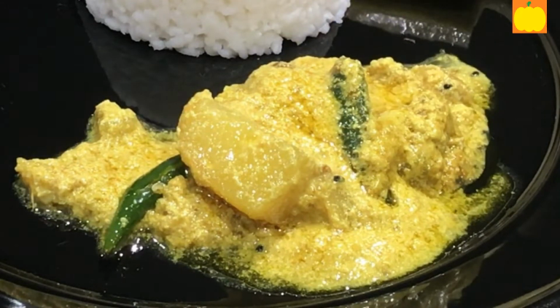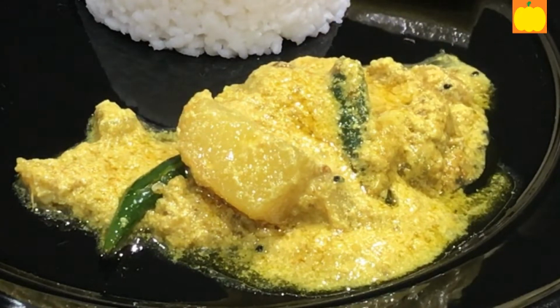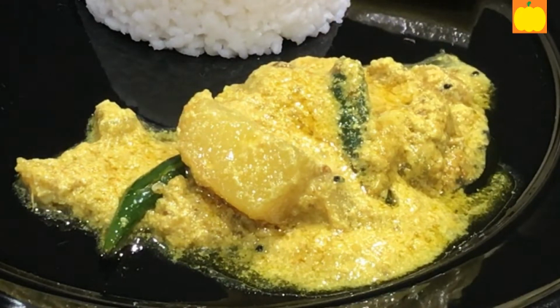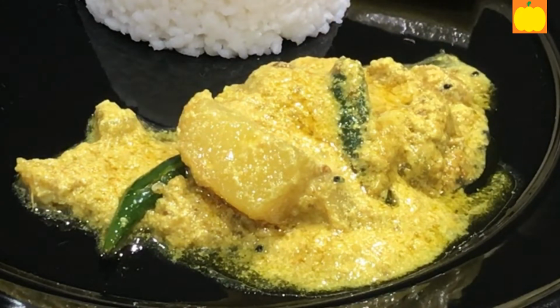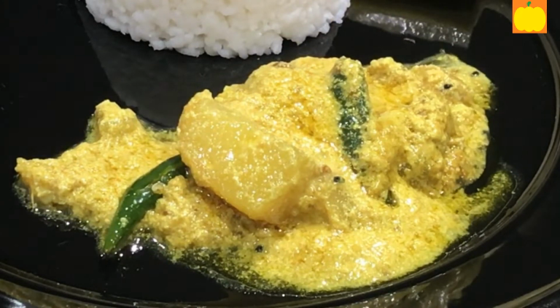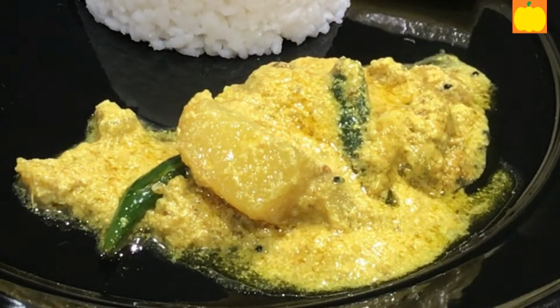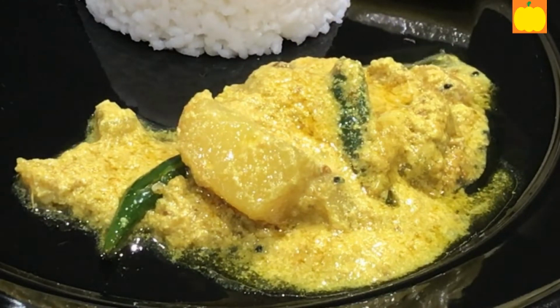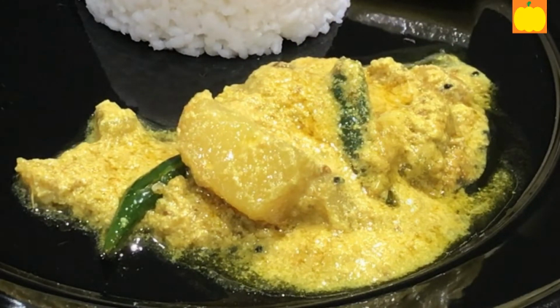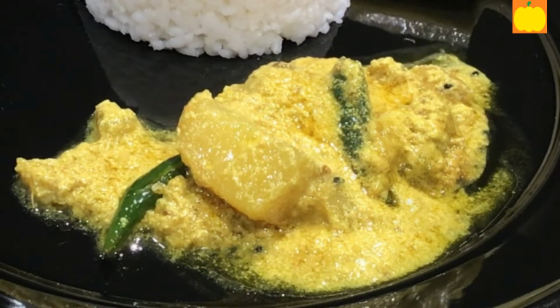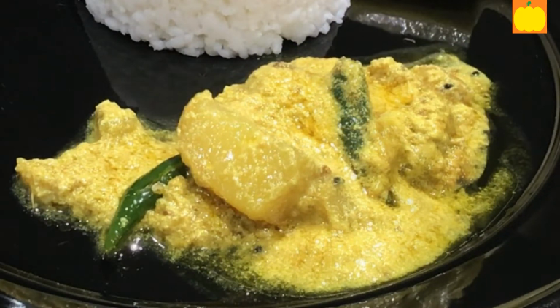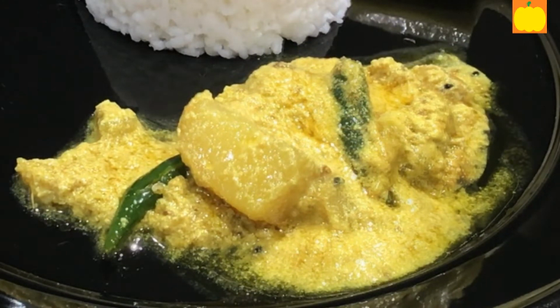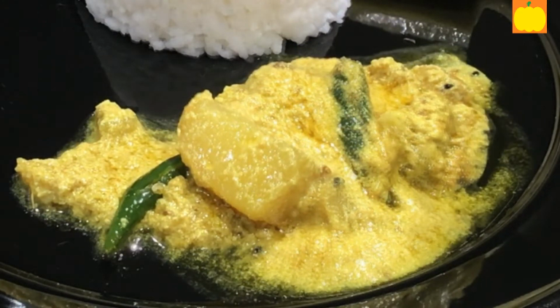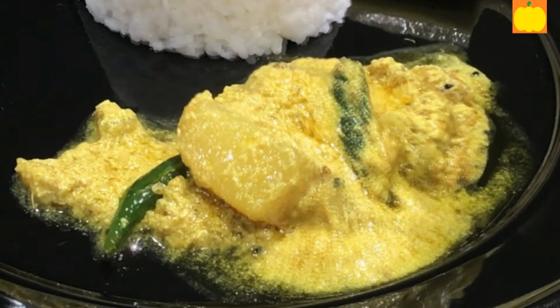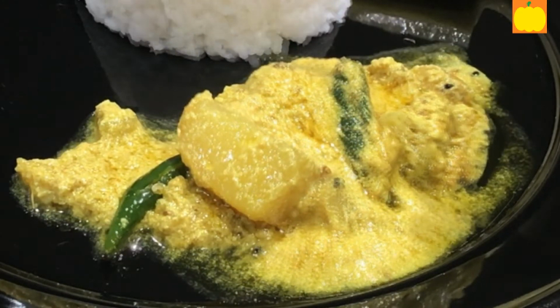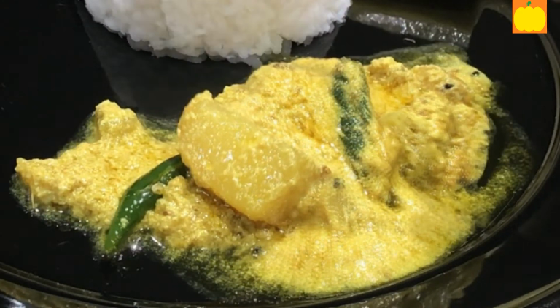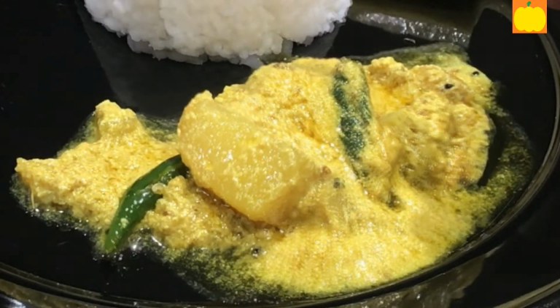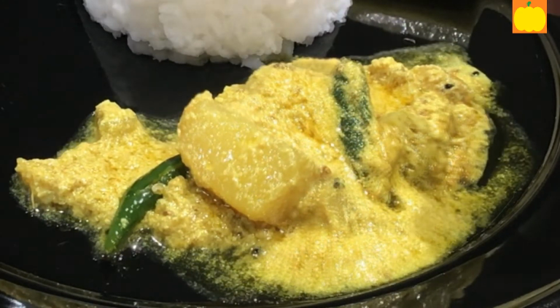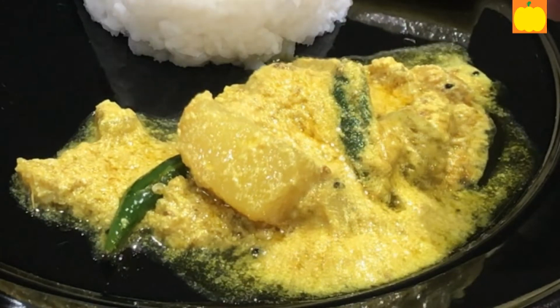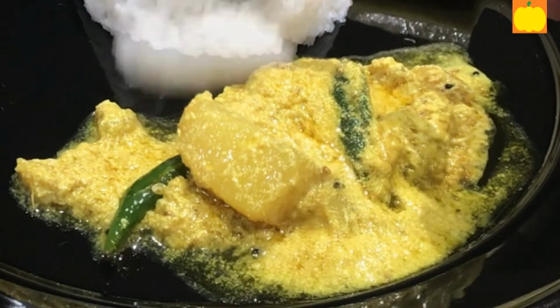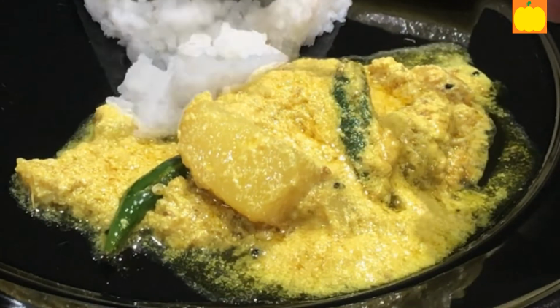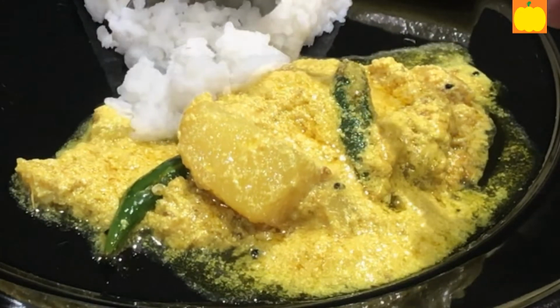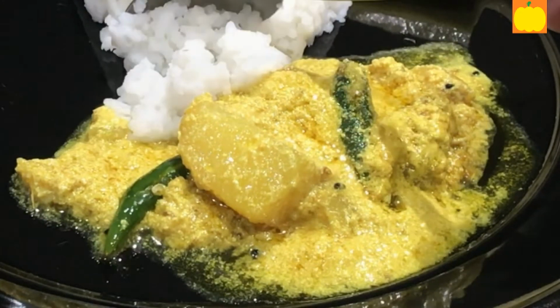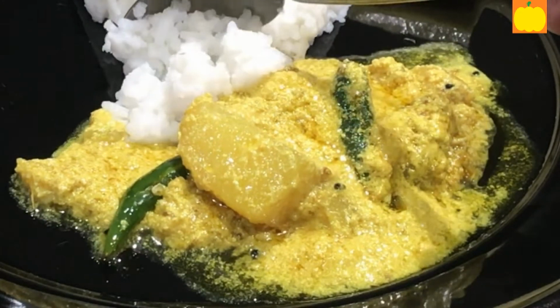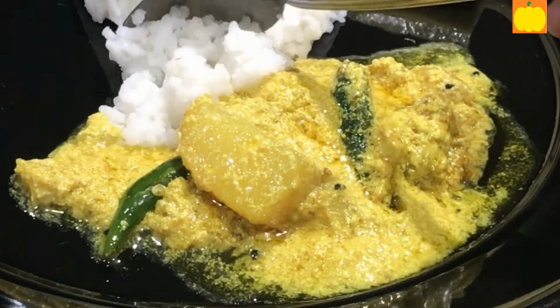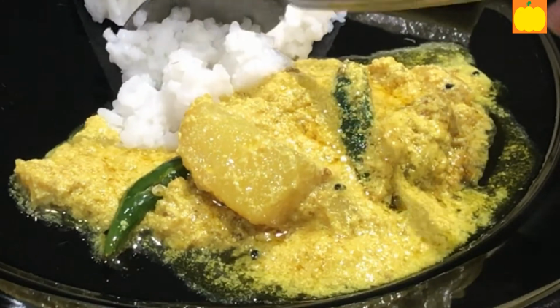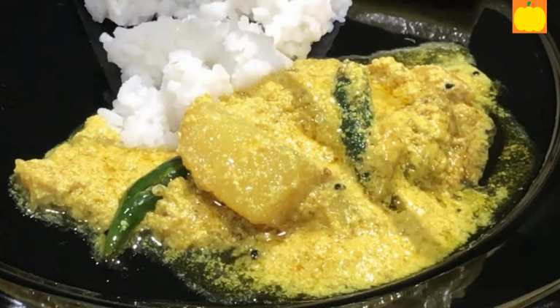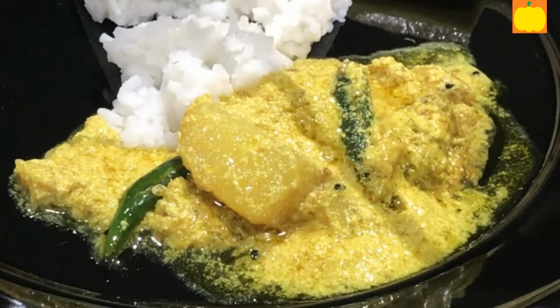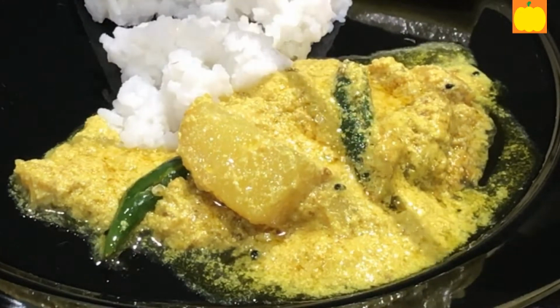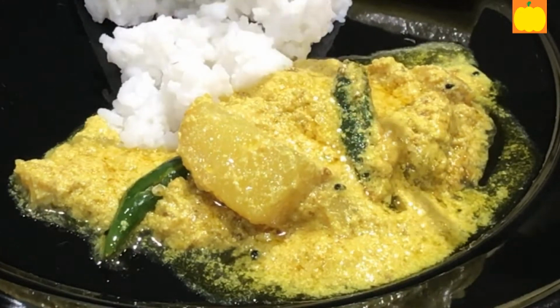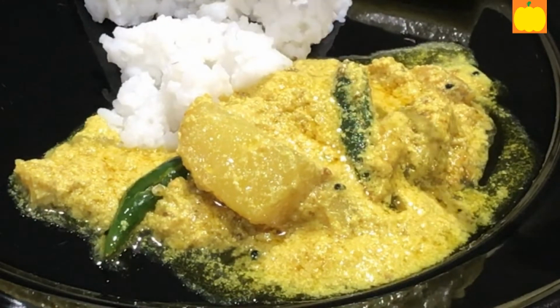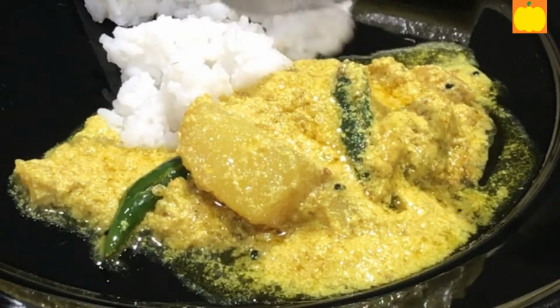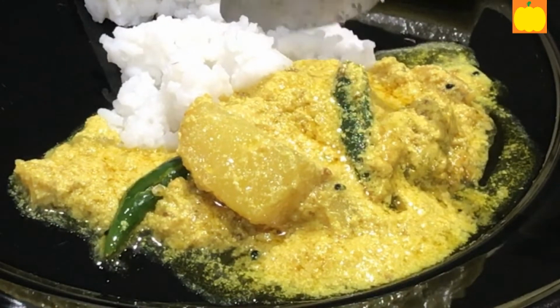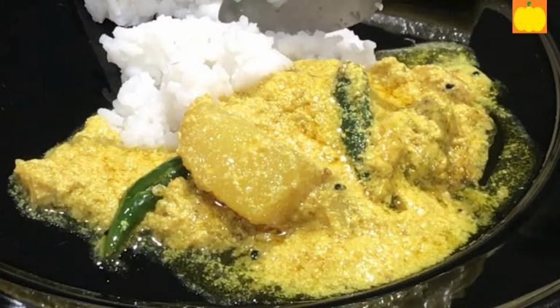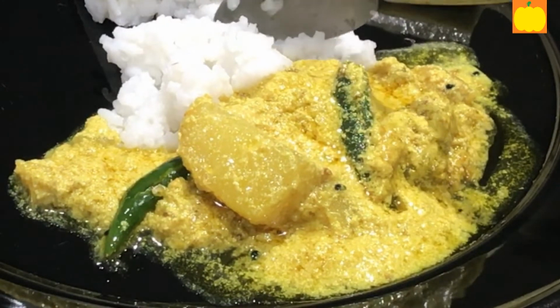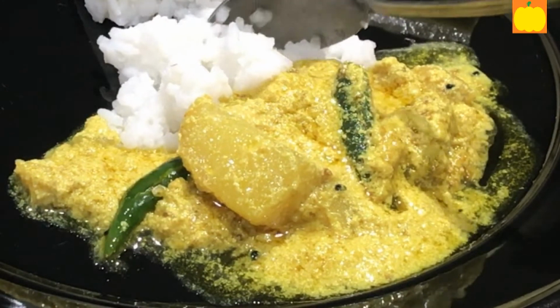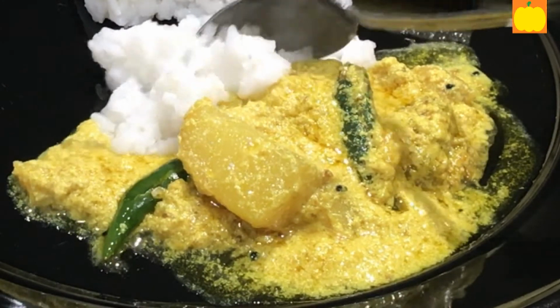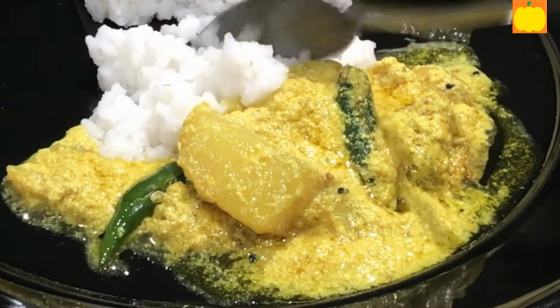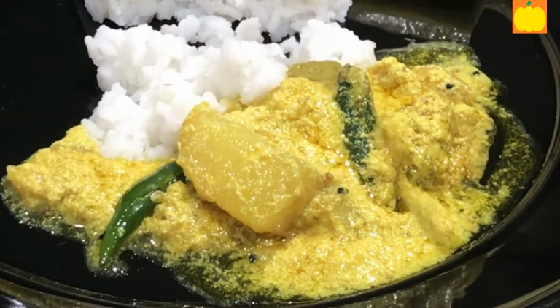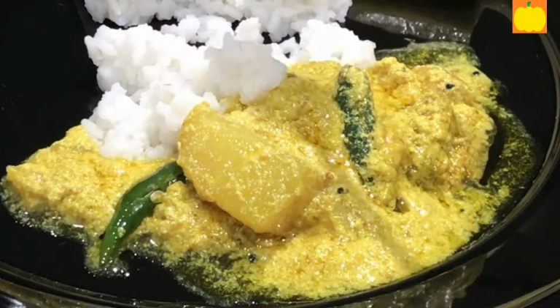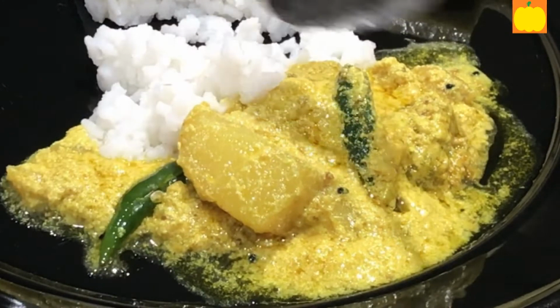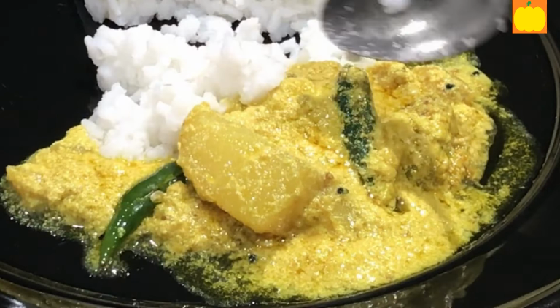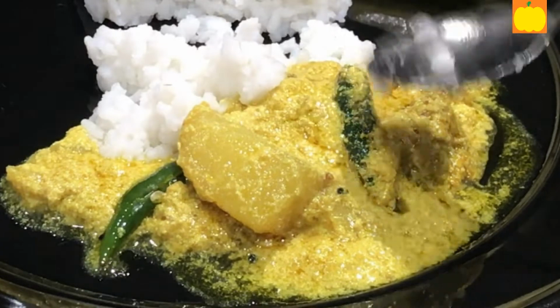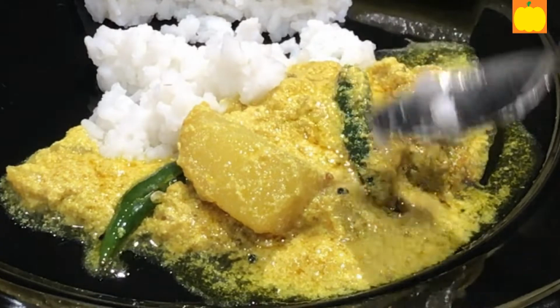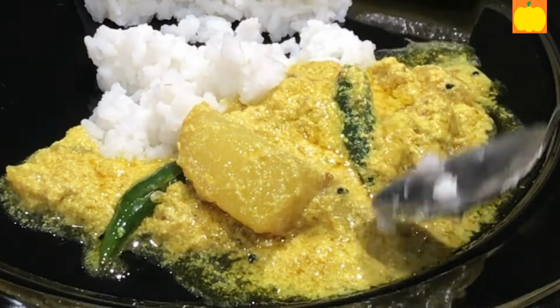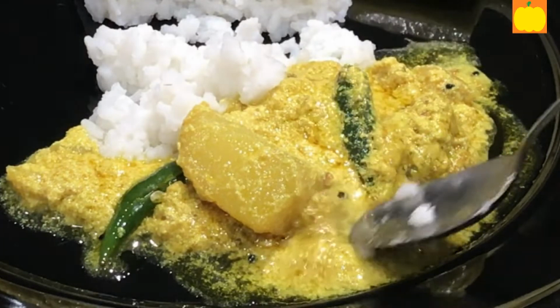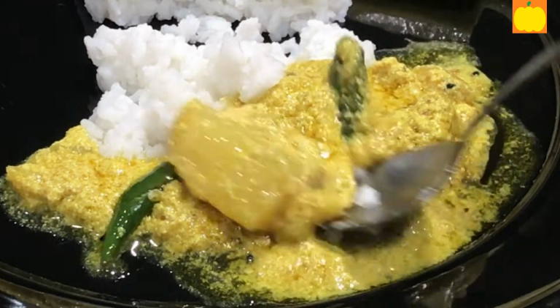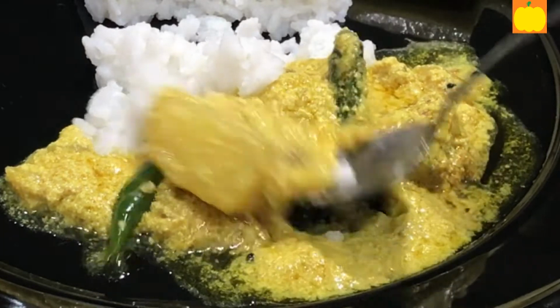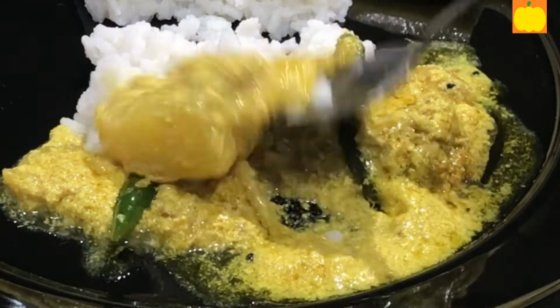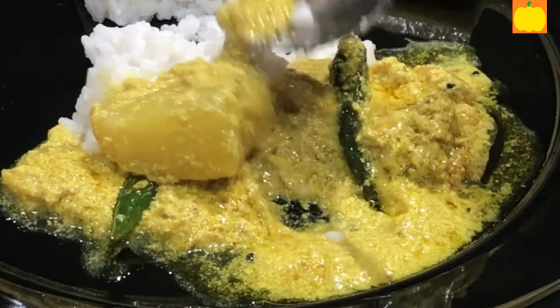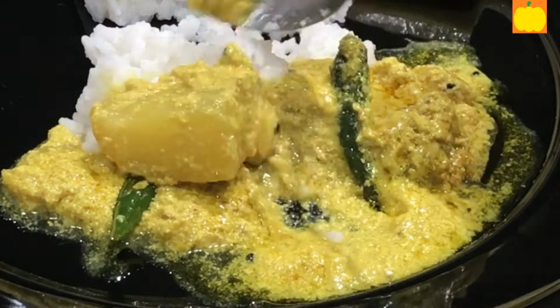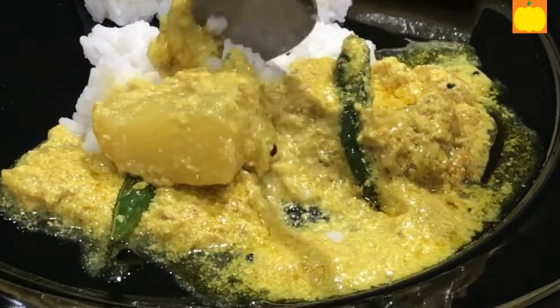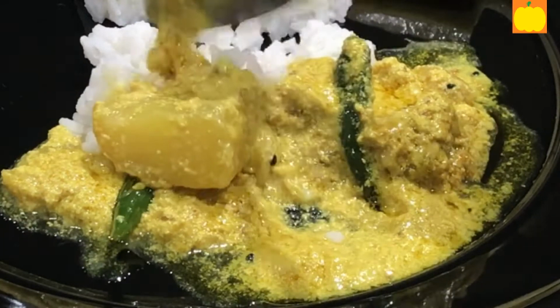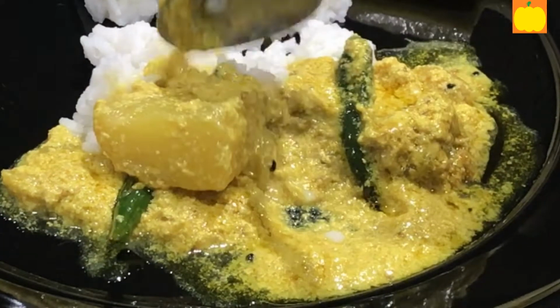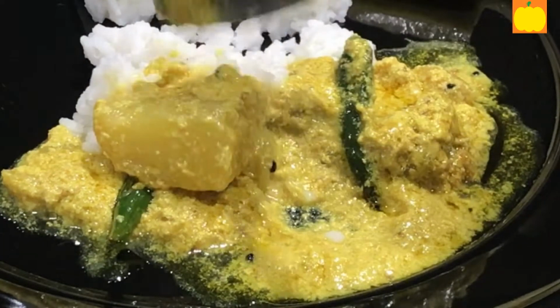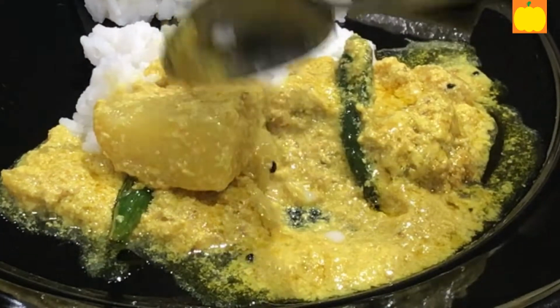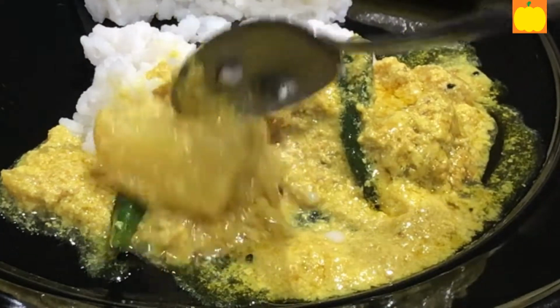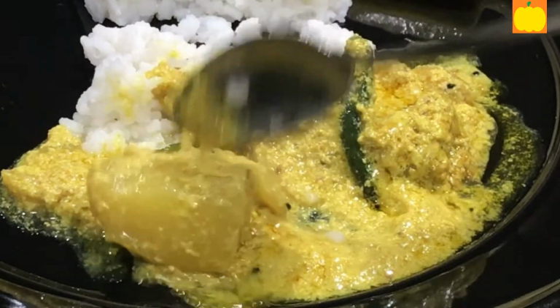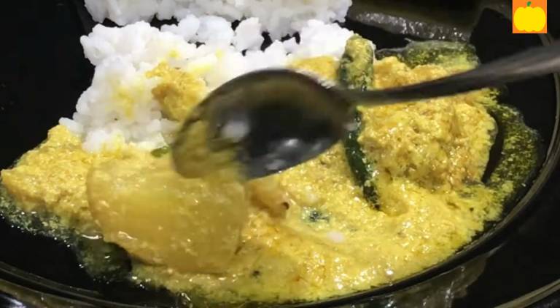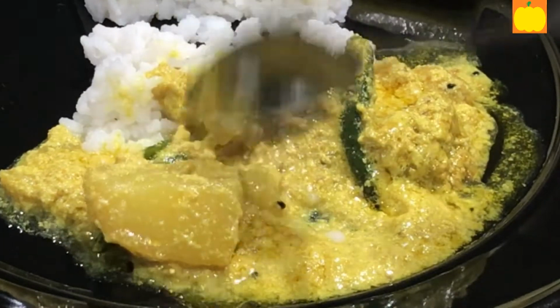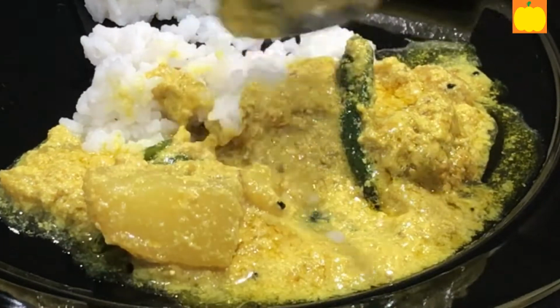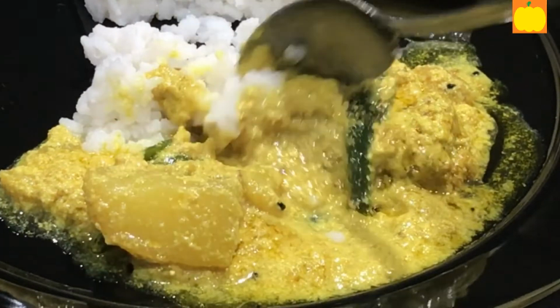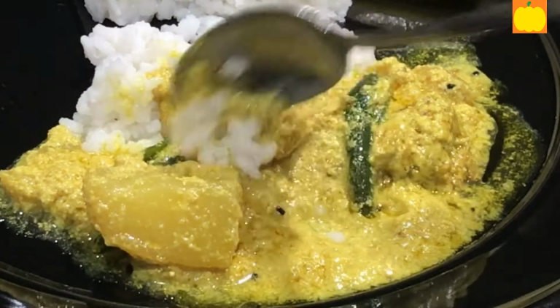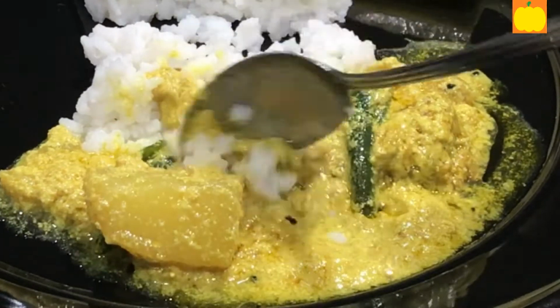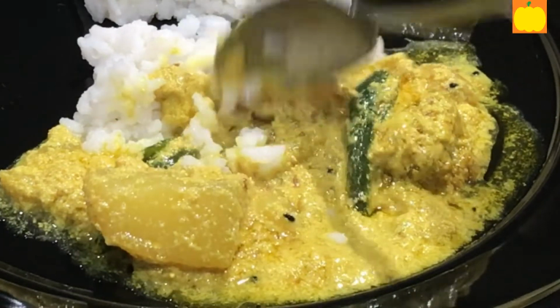If we skip the onion paste, then we can eat it as Niramish, or a Bengali vegetarian dish.